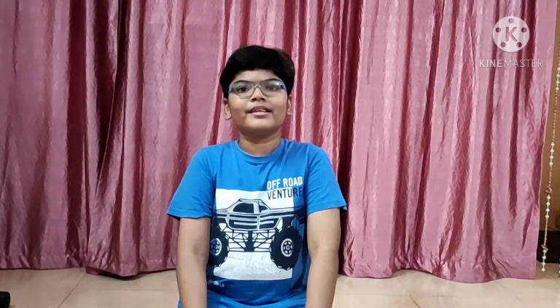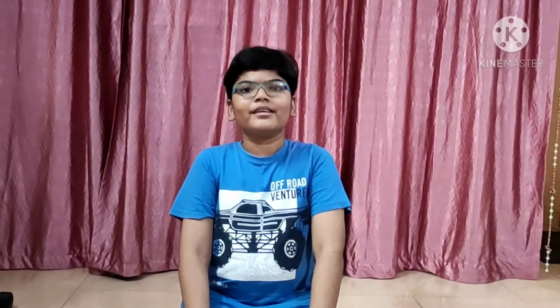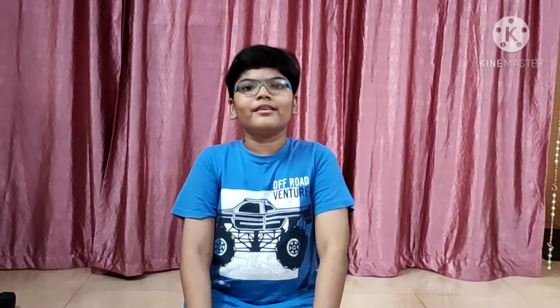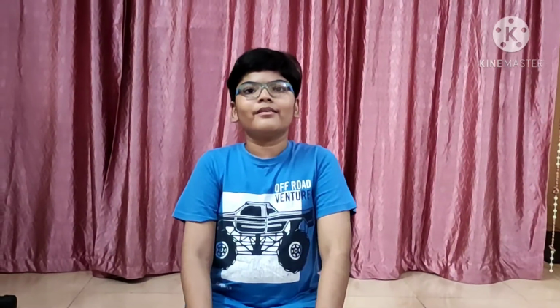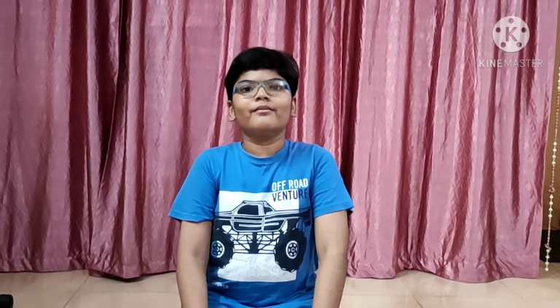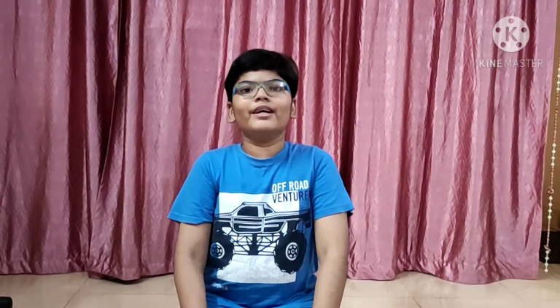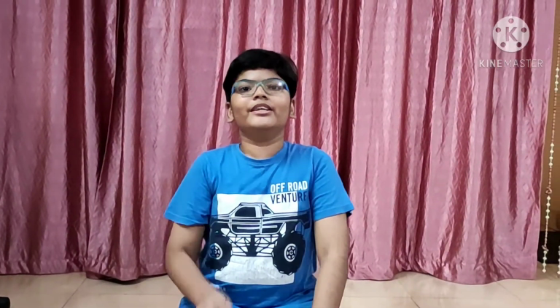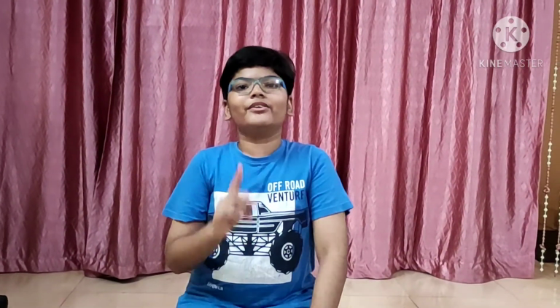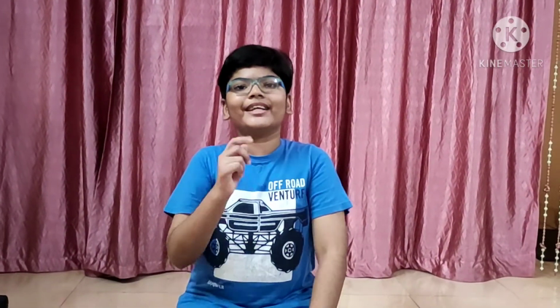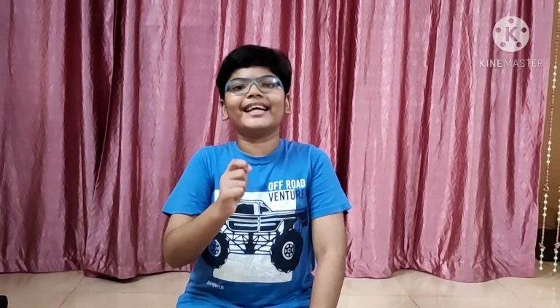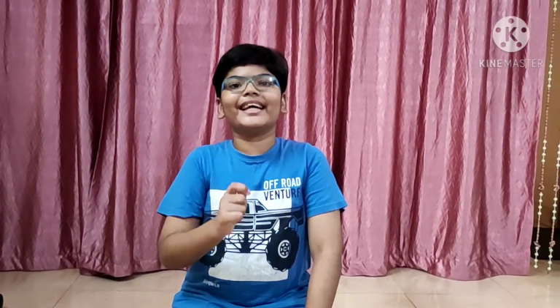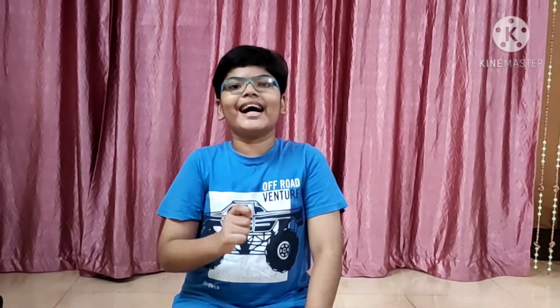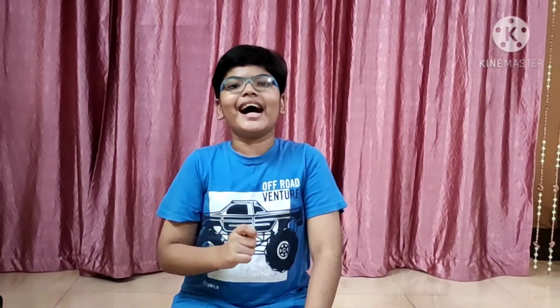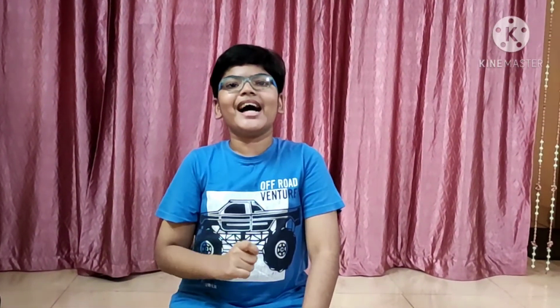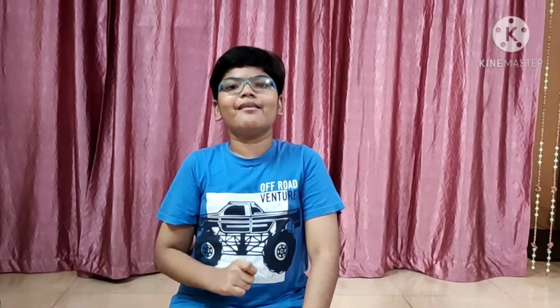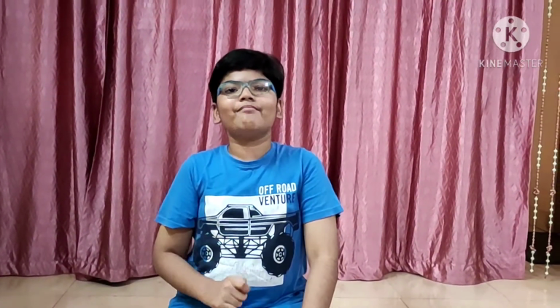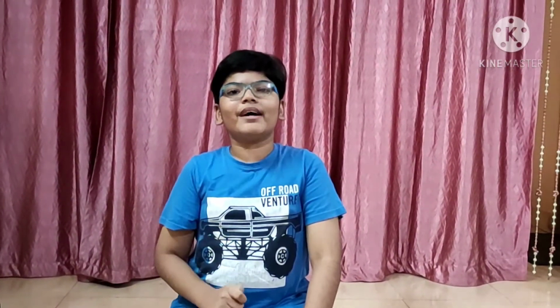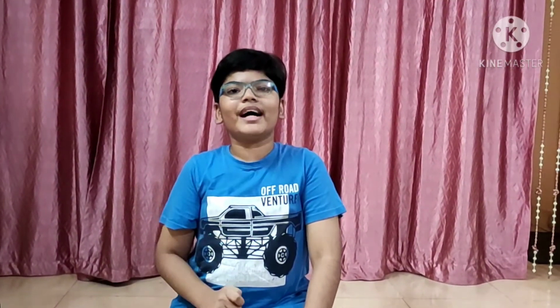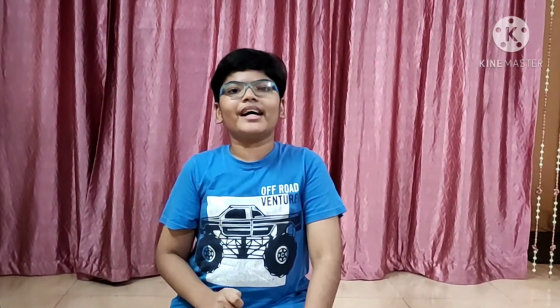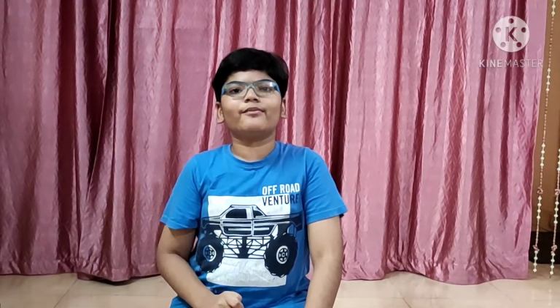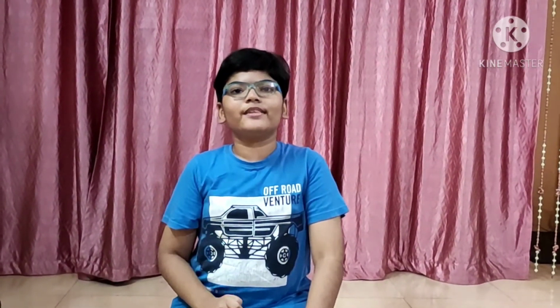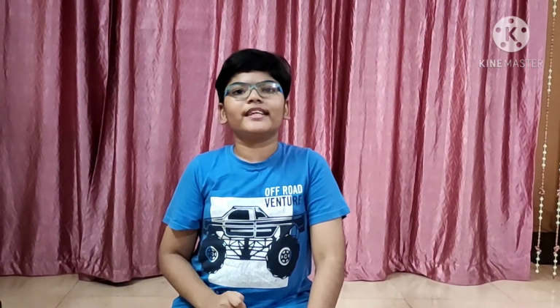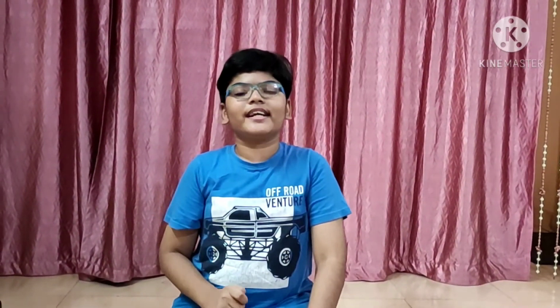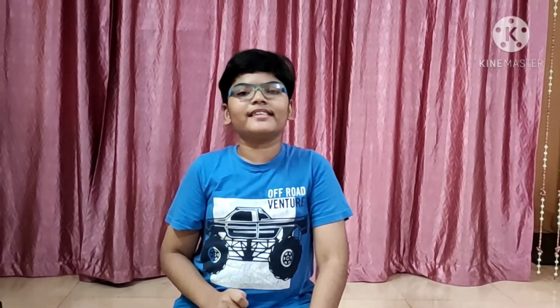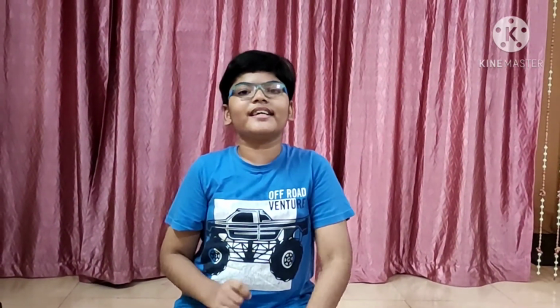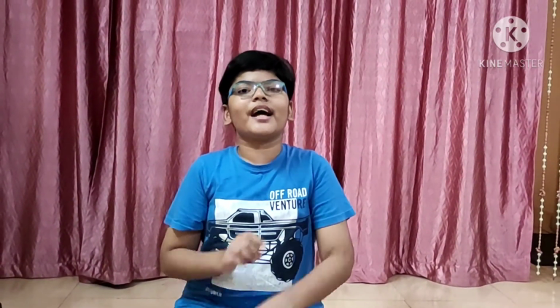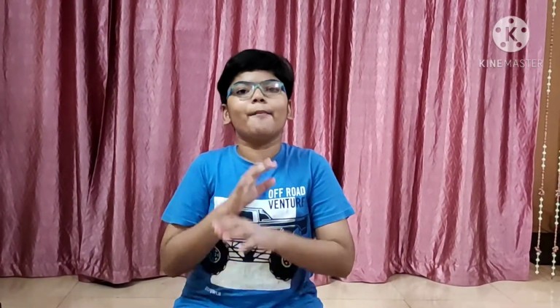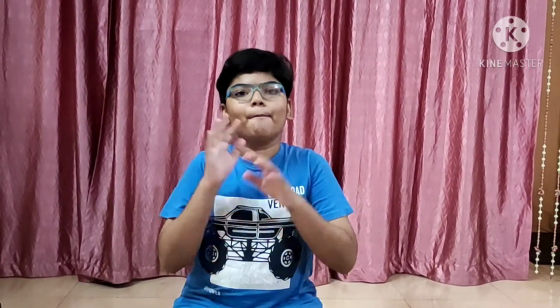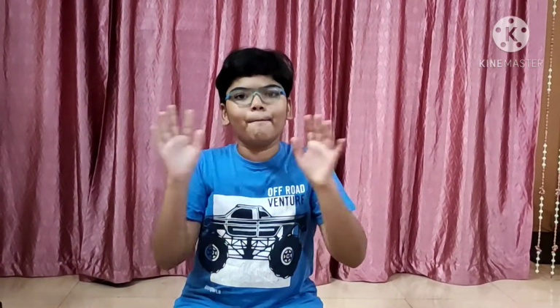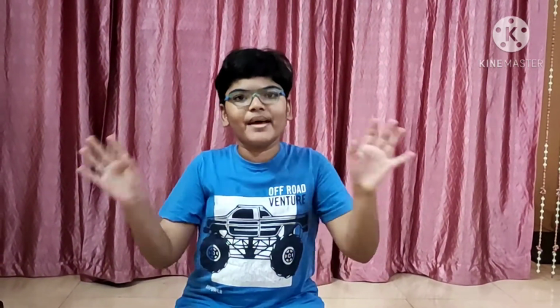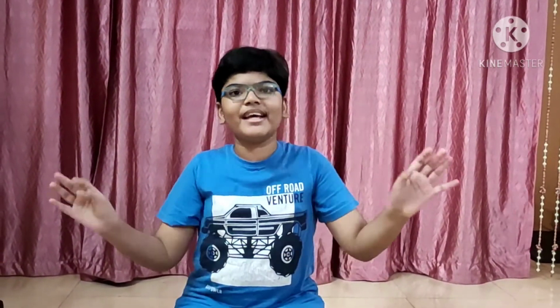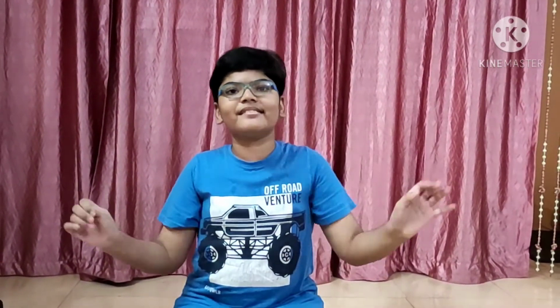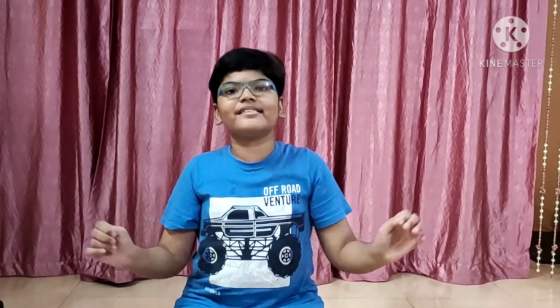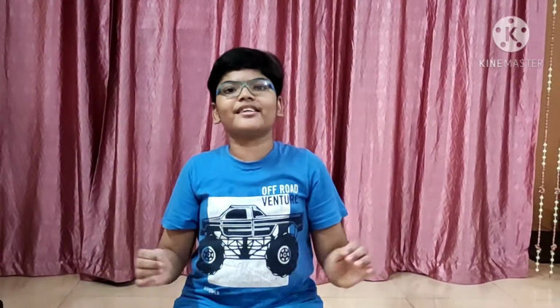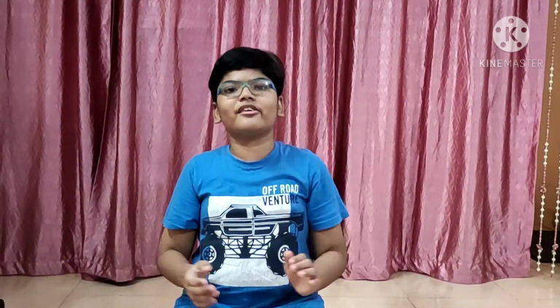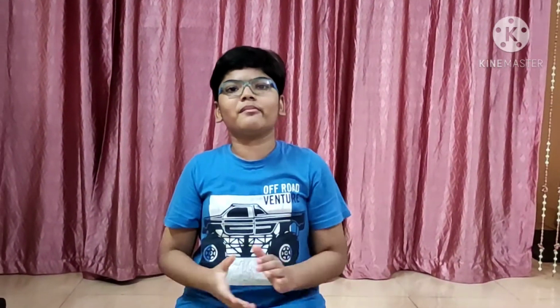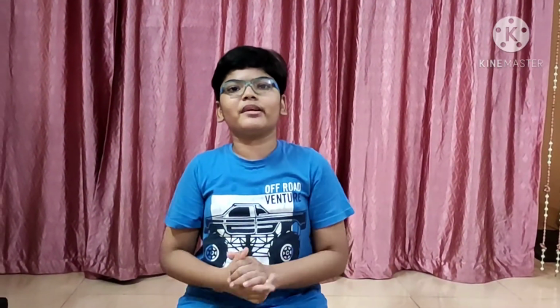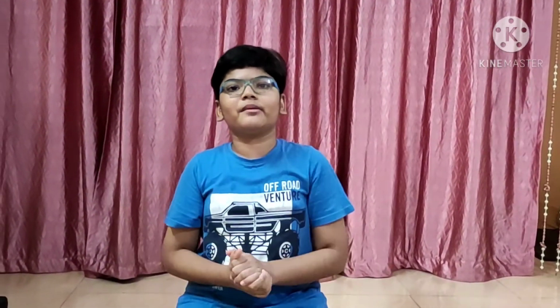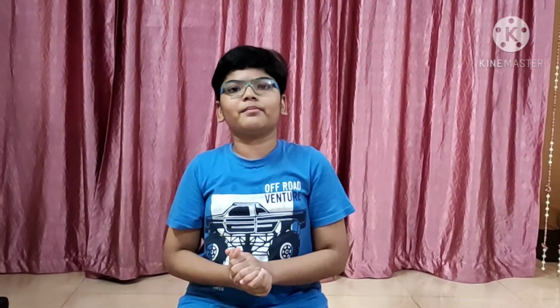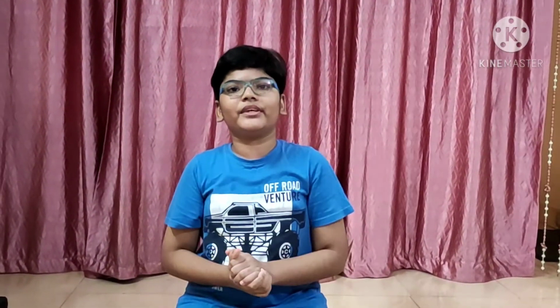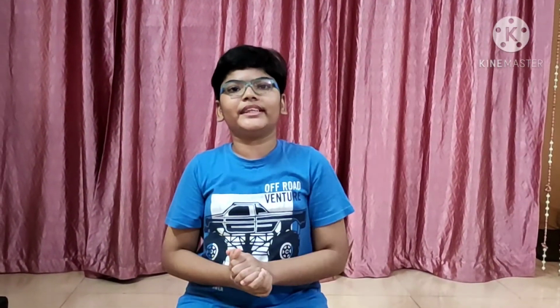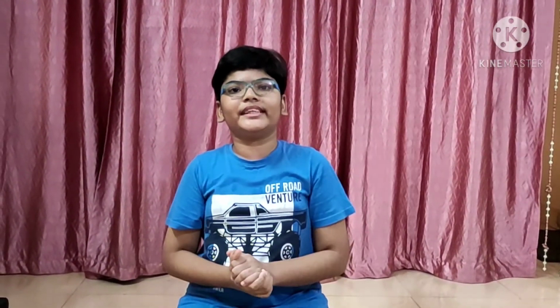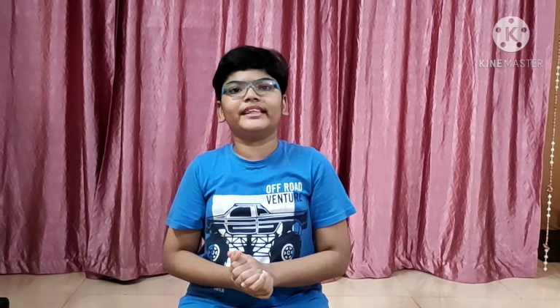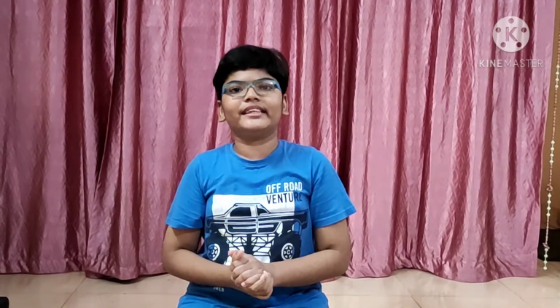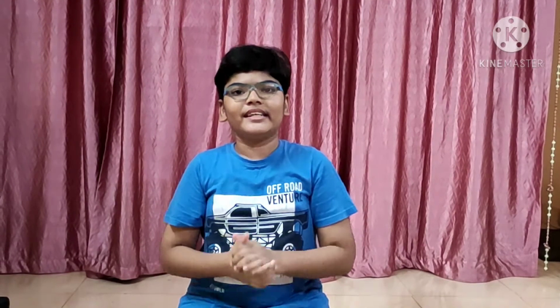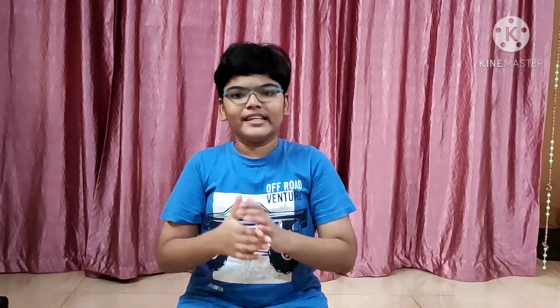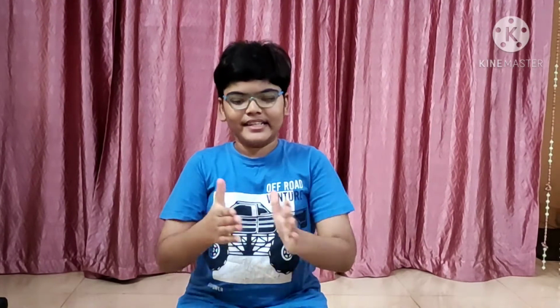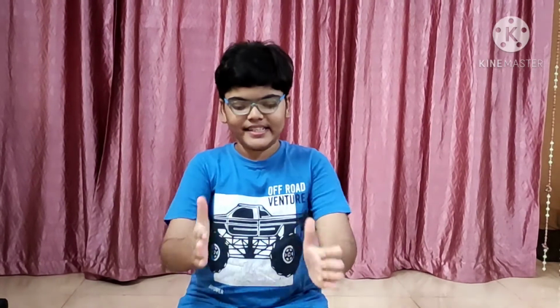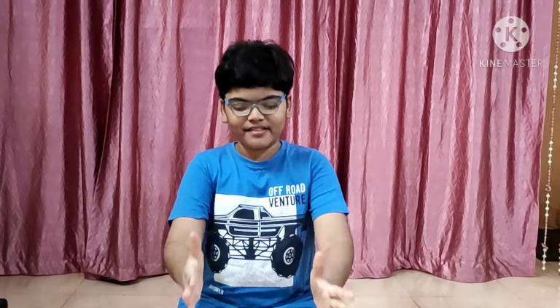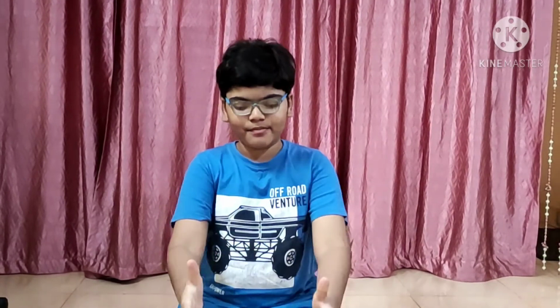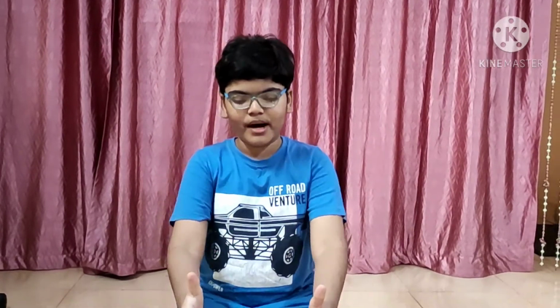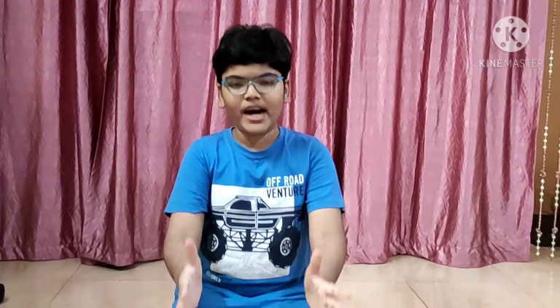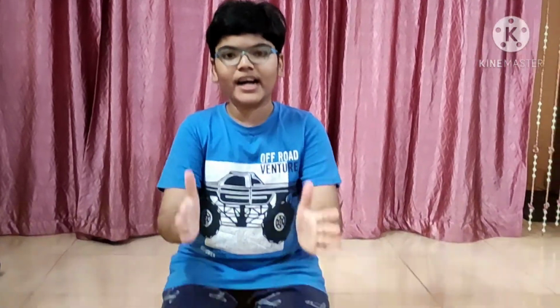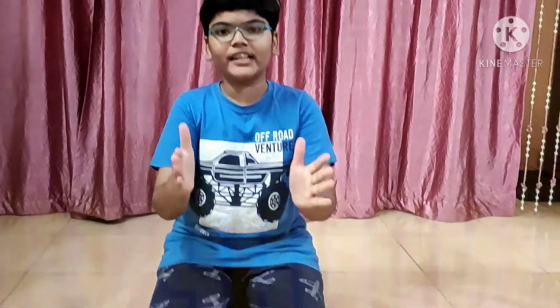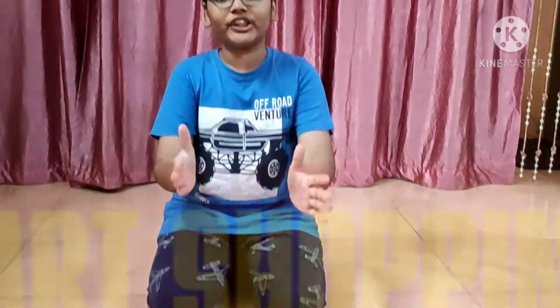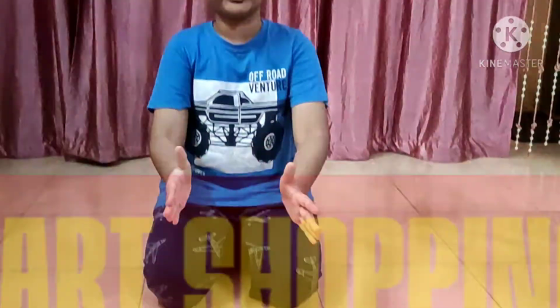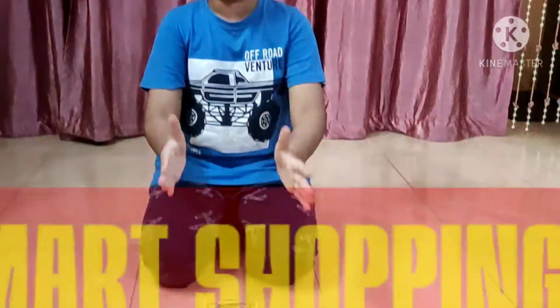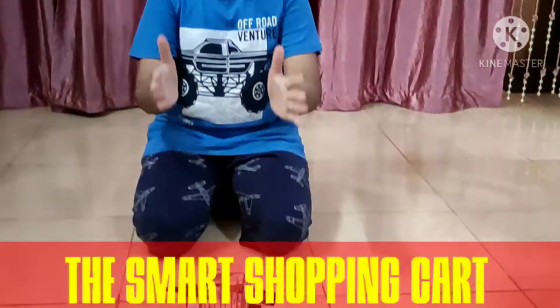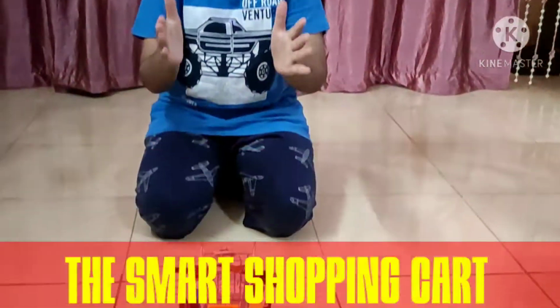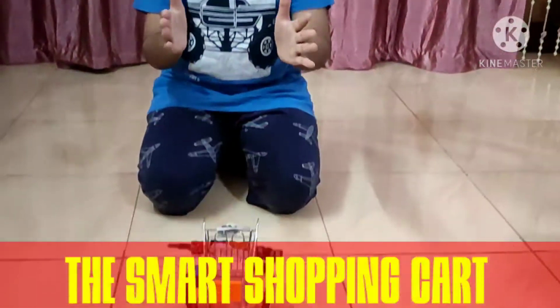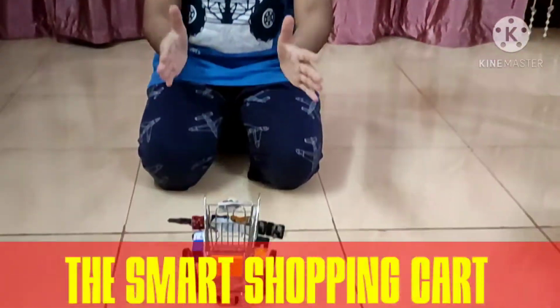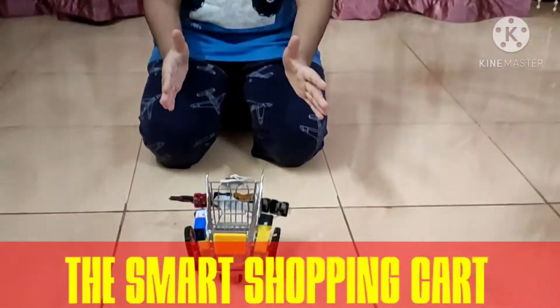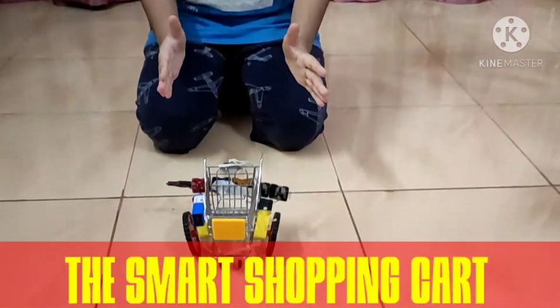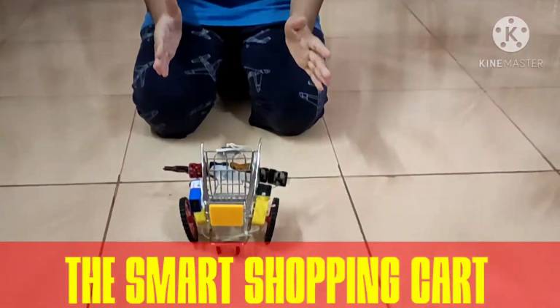Well, today I am back with another amazing robotic project — the smart shopping cart.